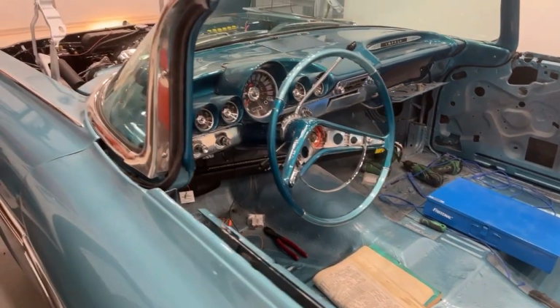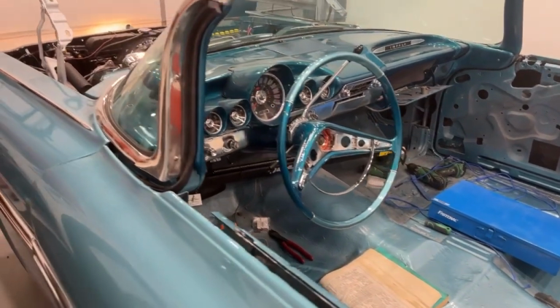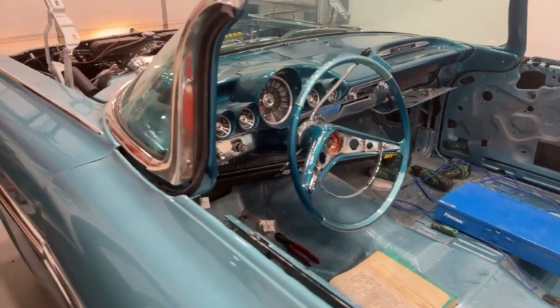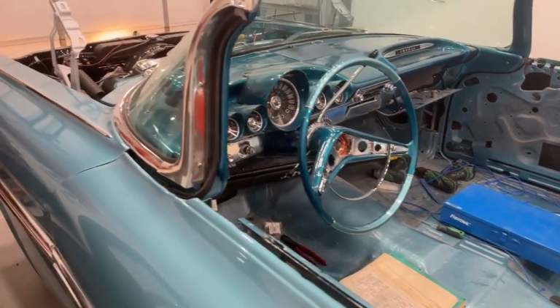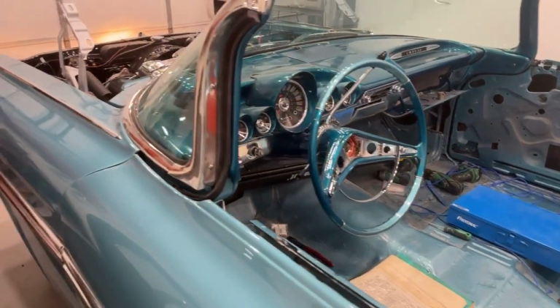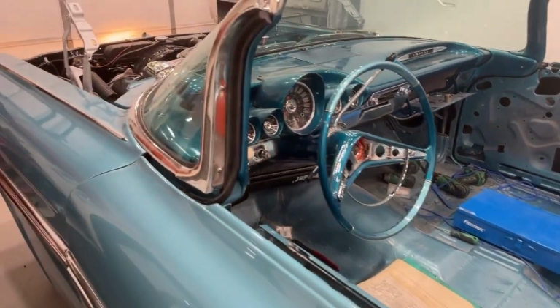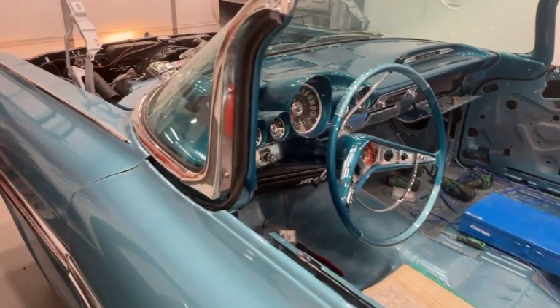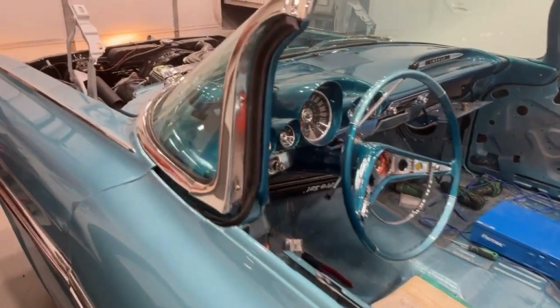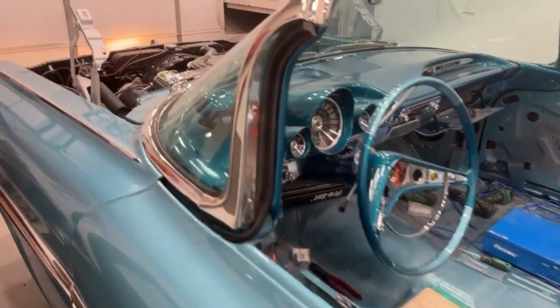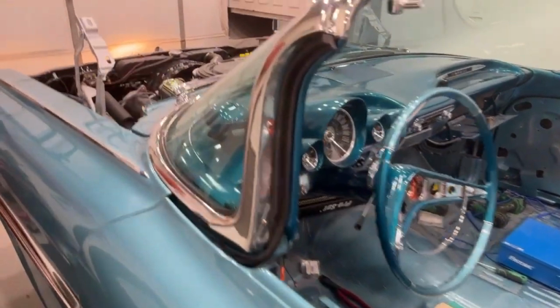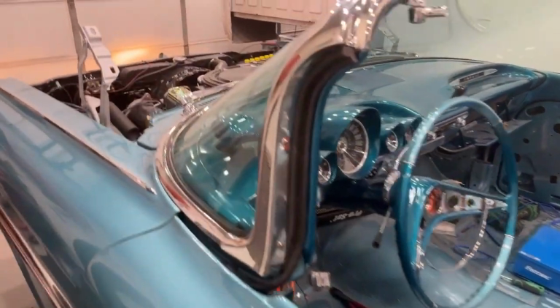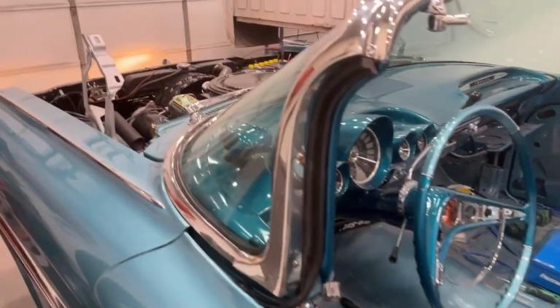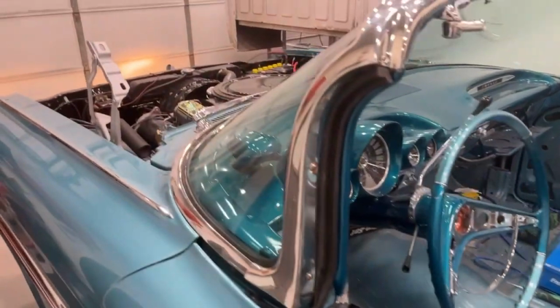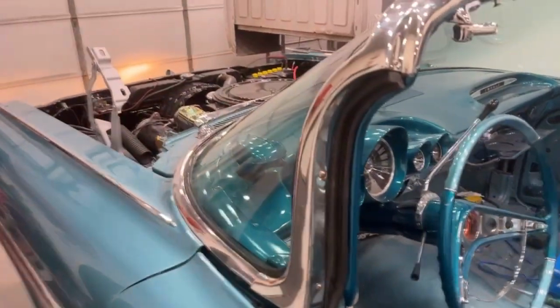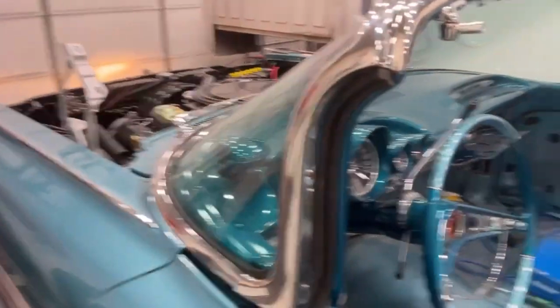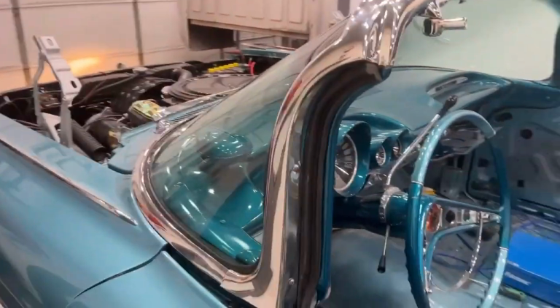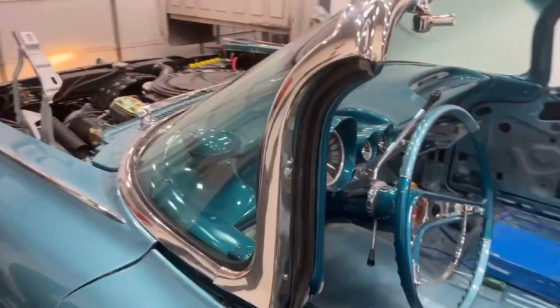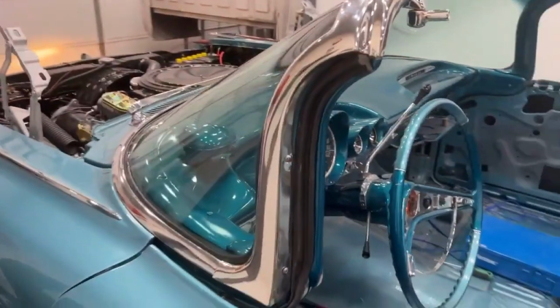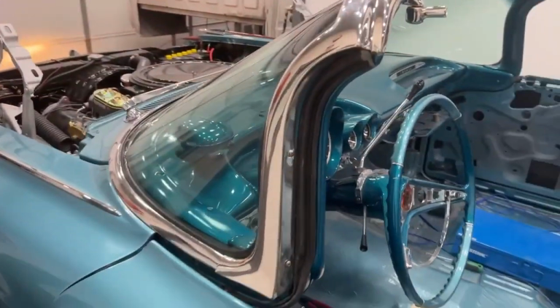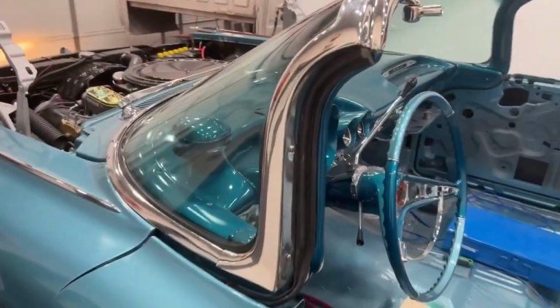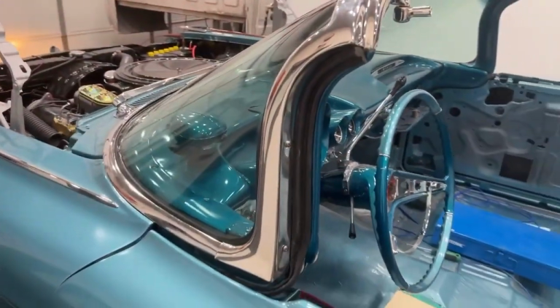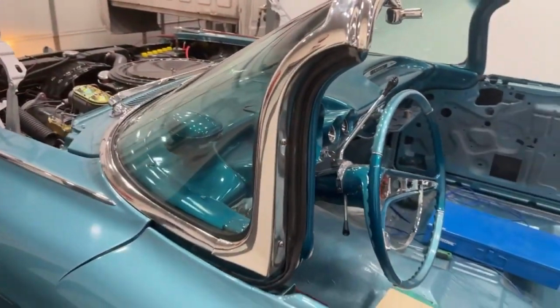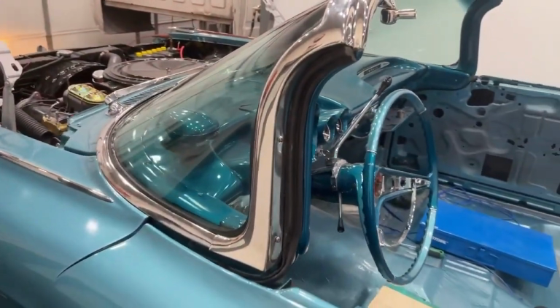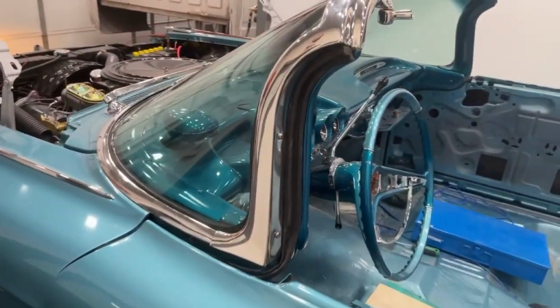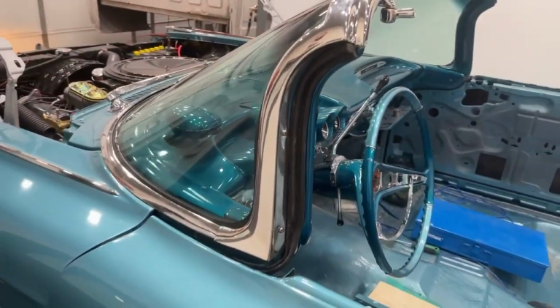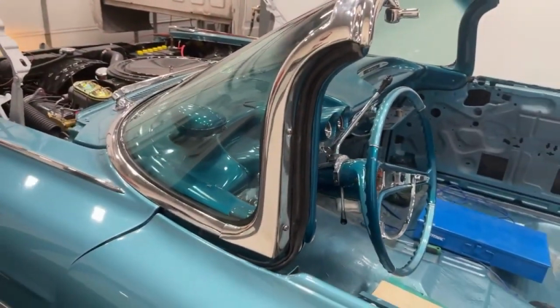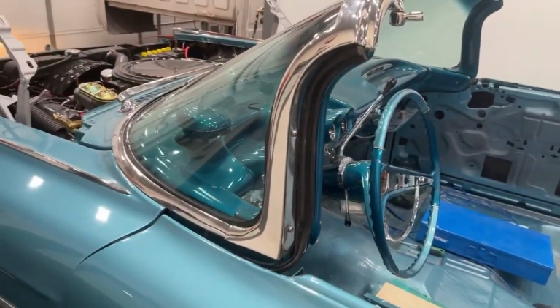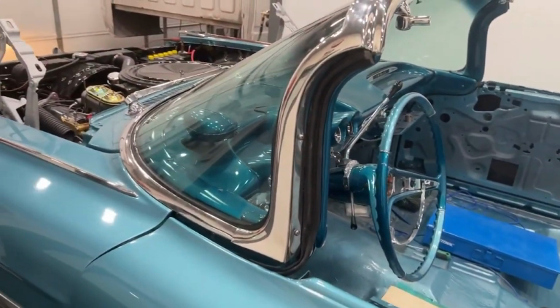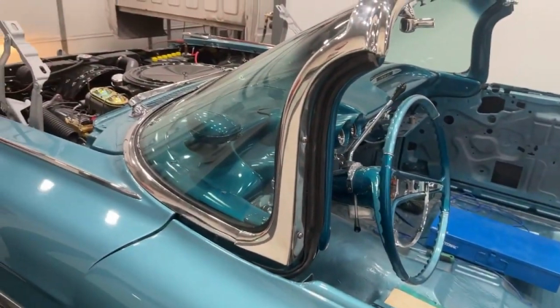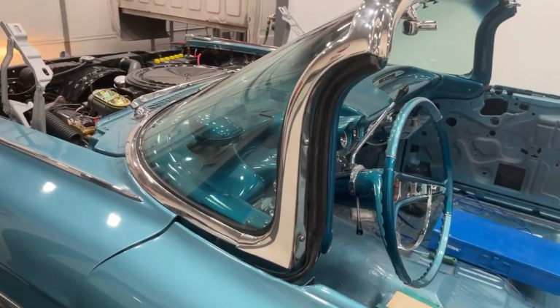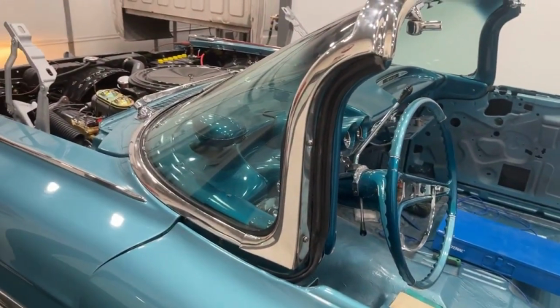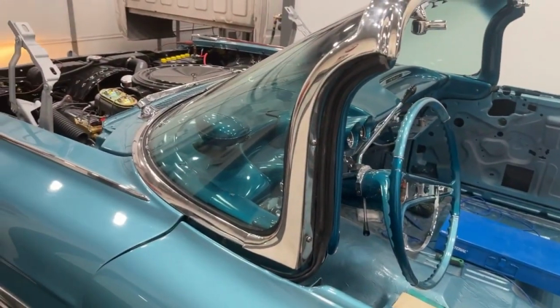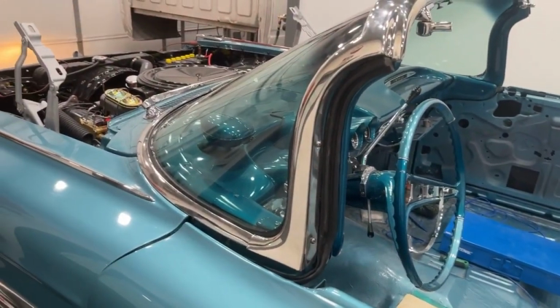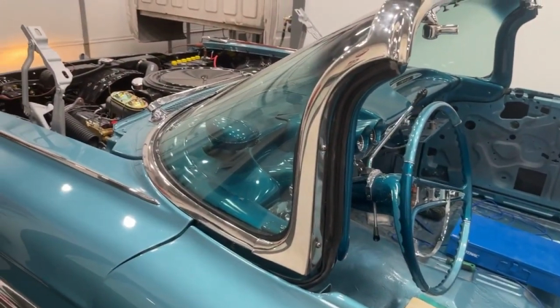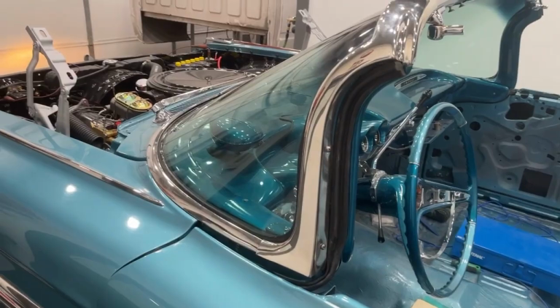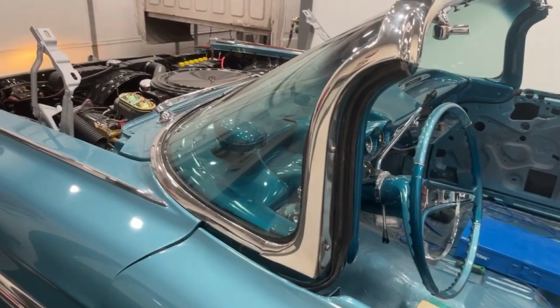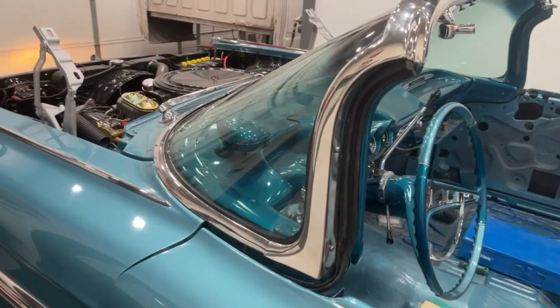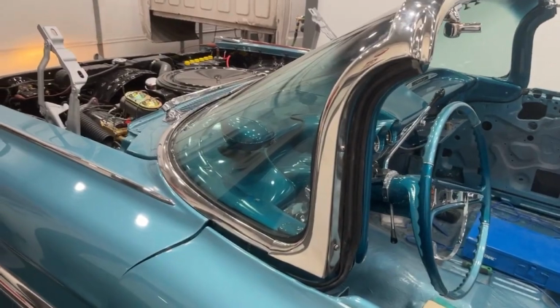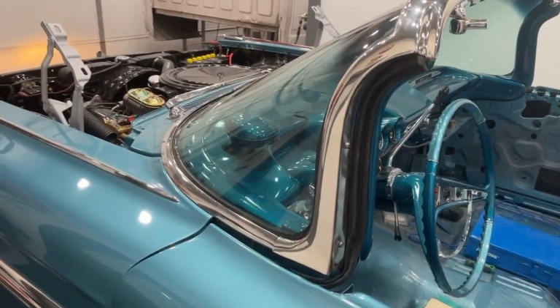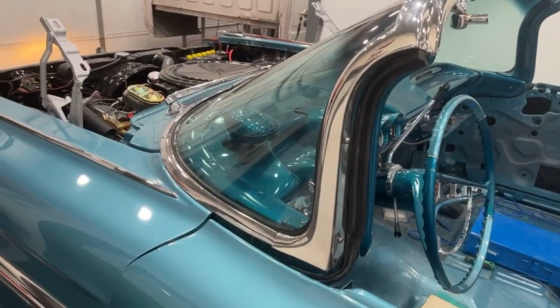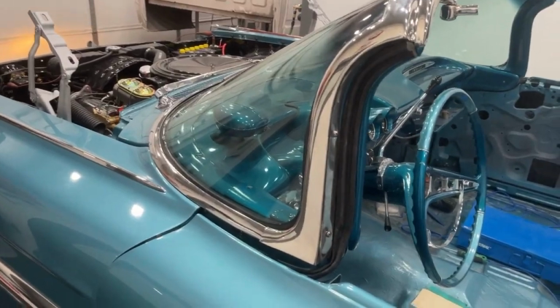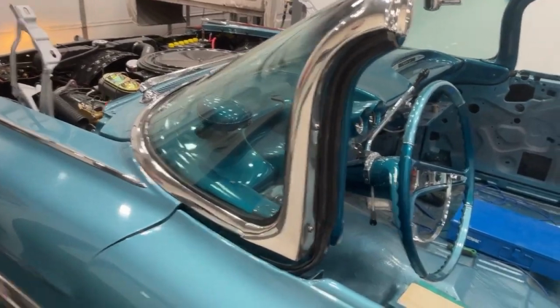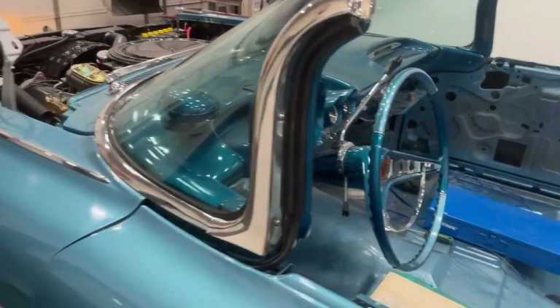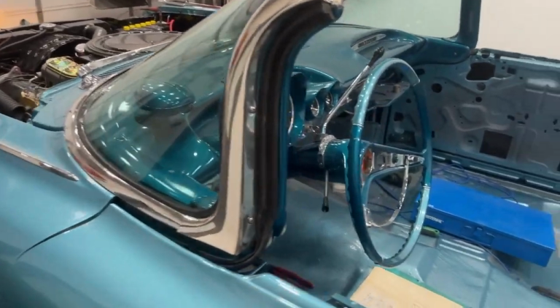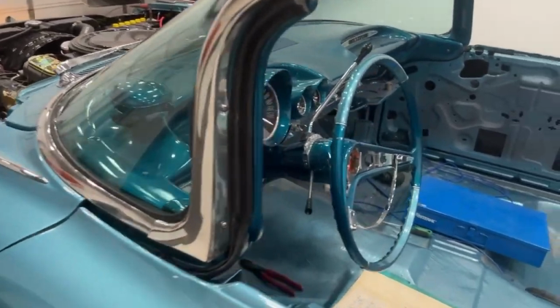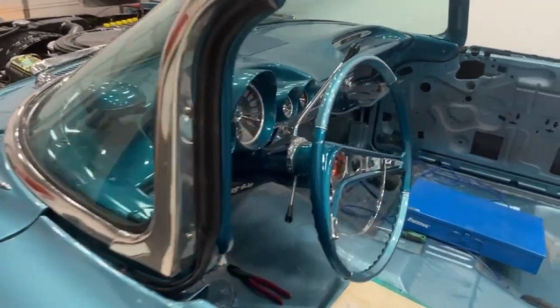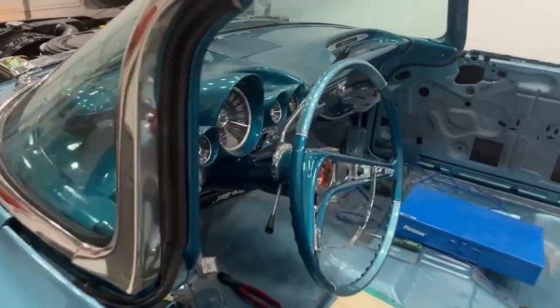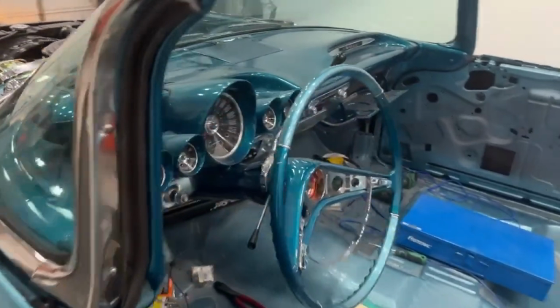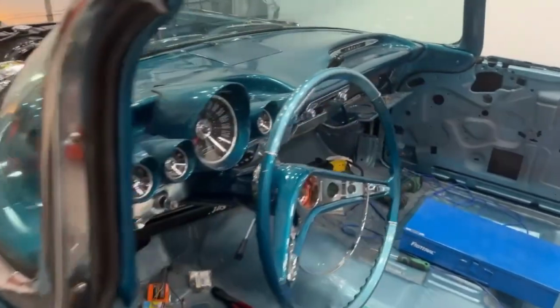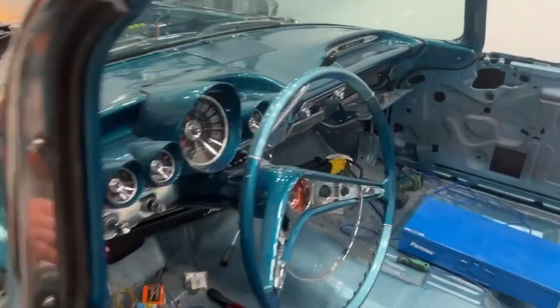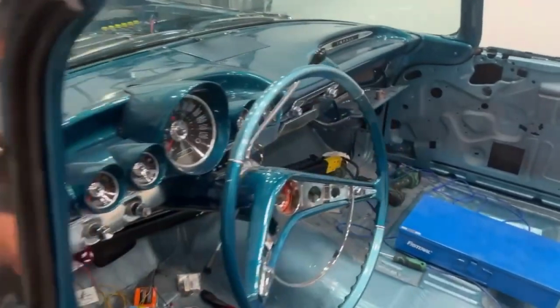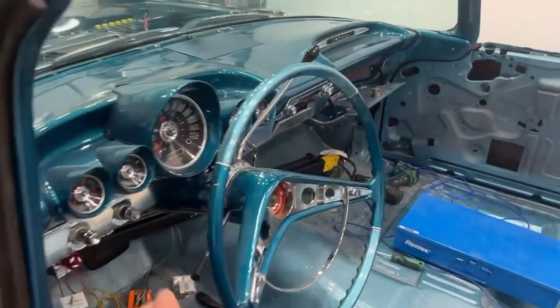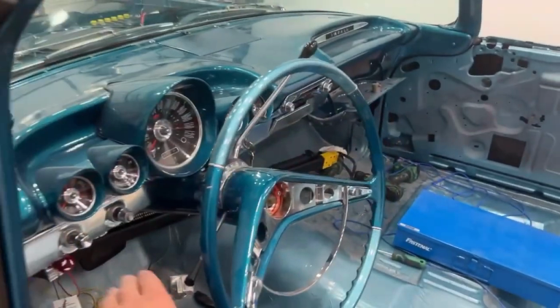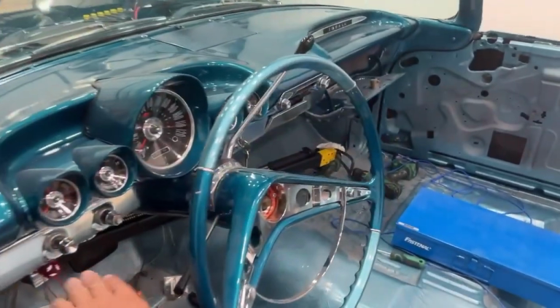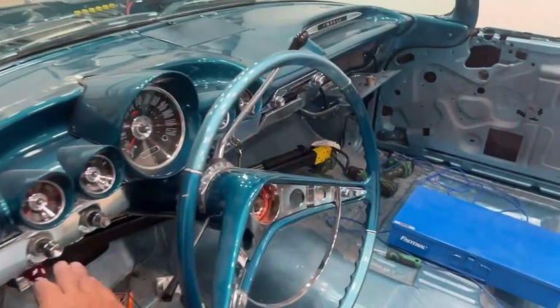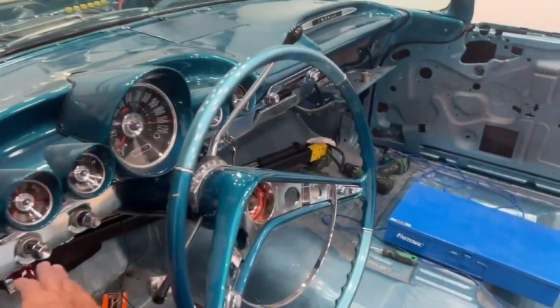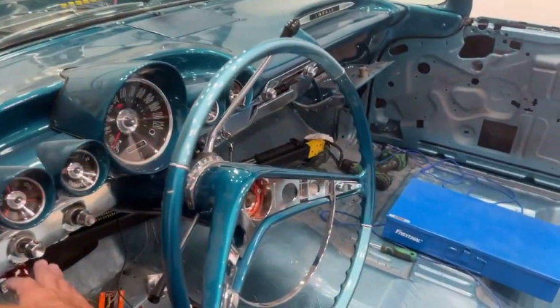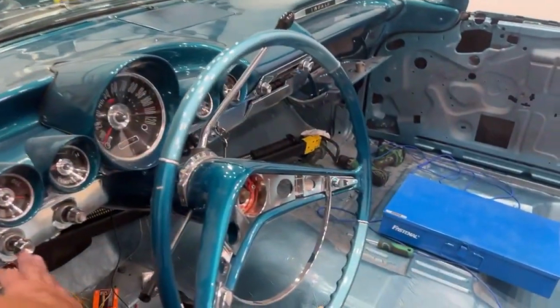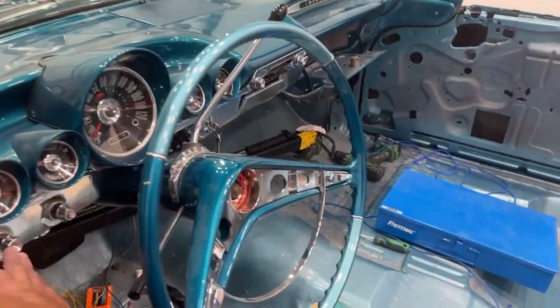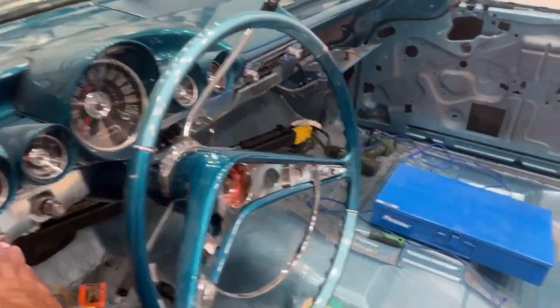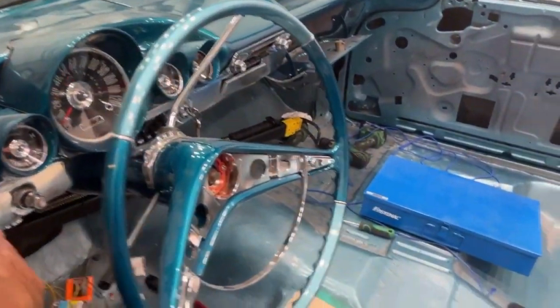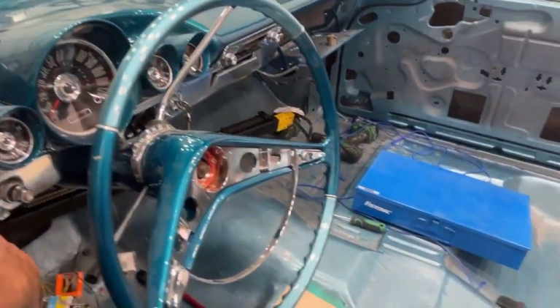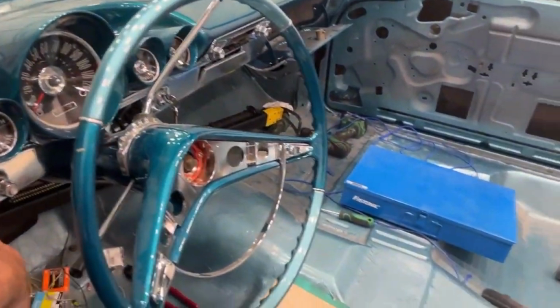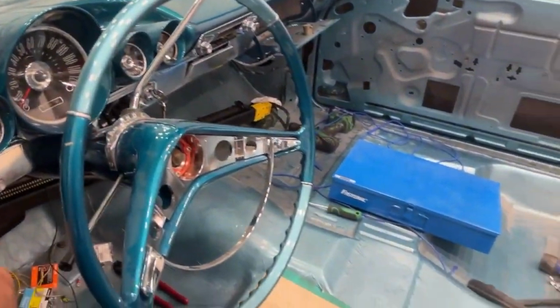Nothing on the windshield wiper motor yet, nothing on the blower motor, and the key is not doing anything for the starter.